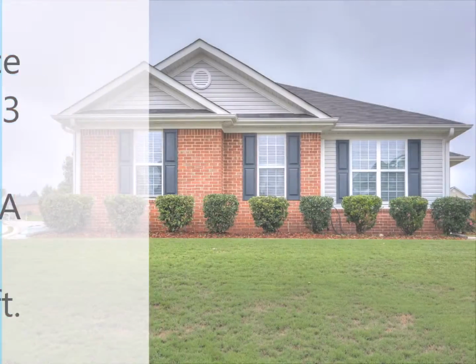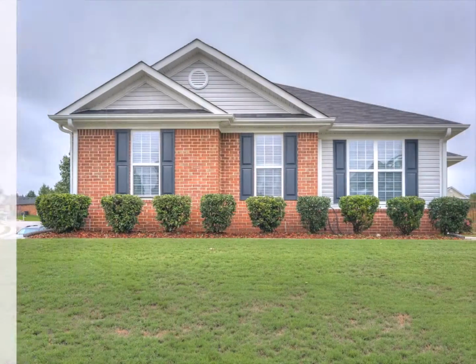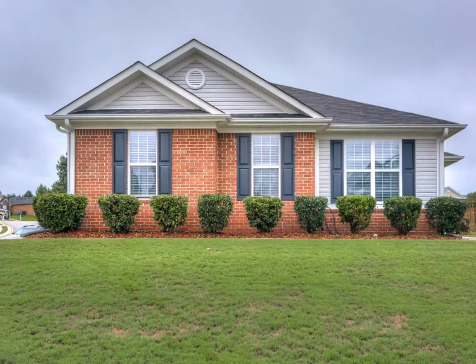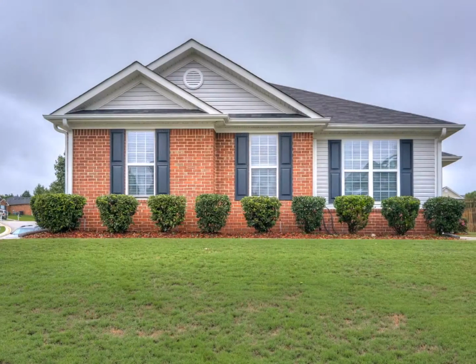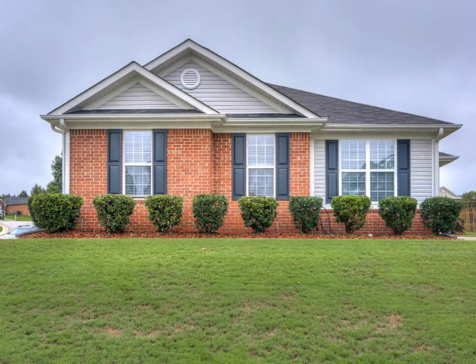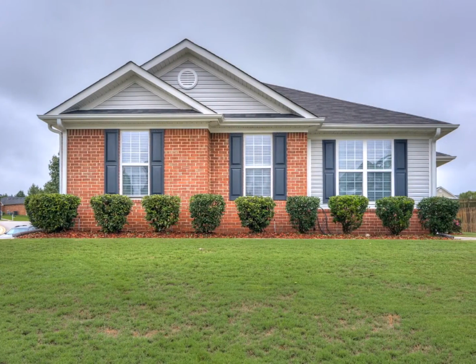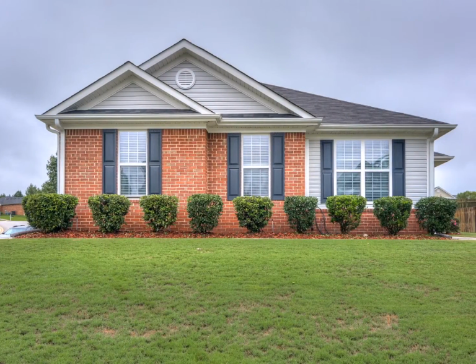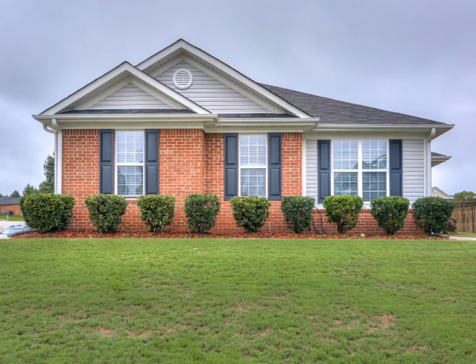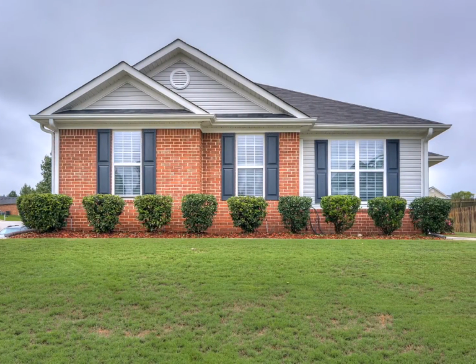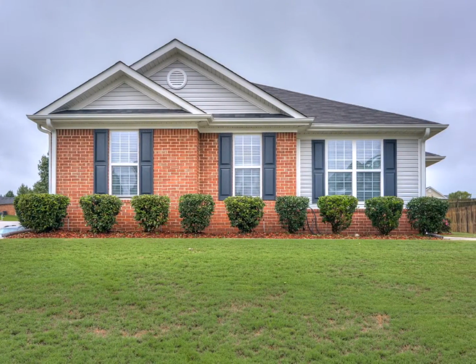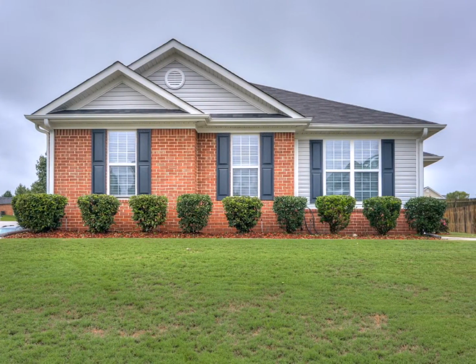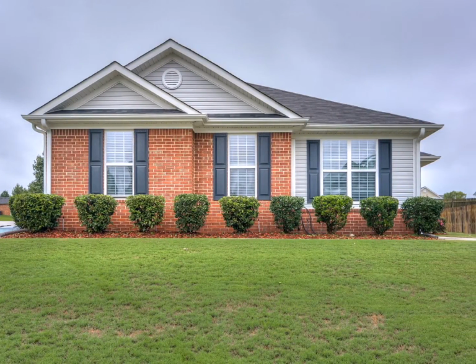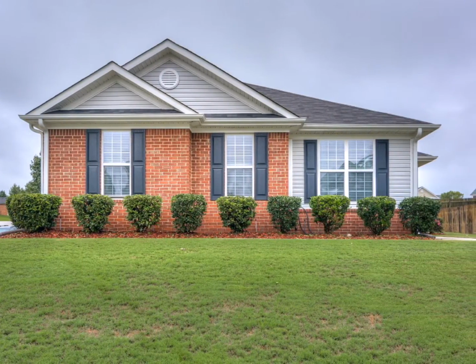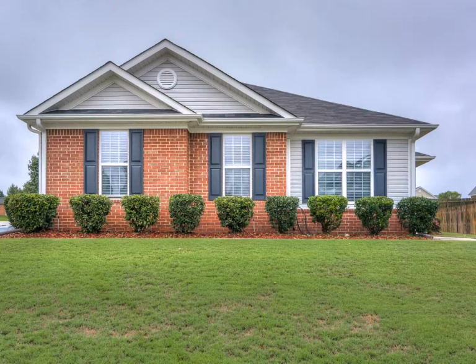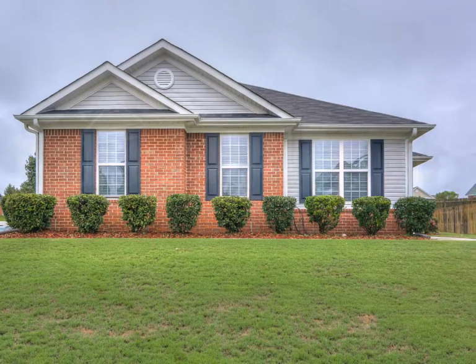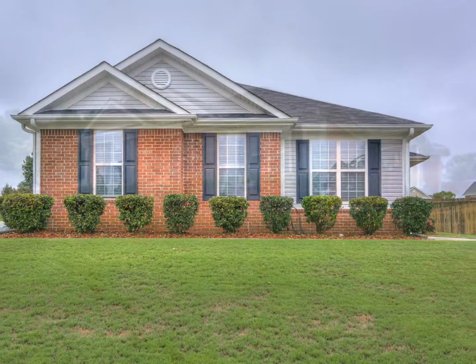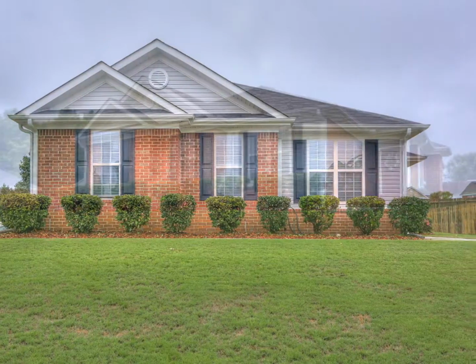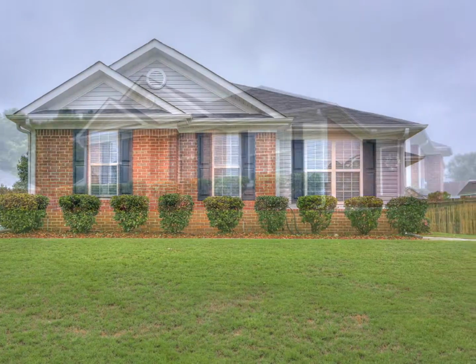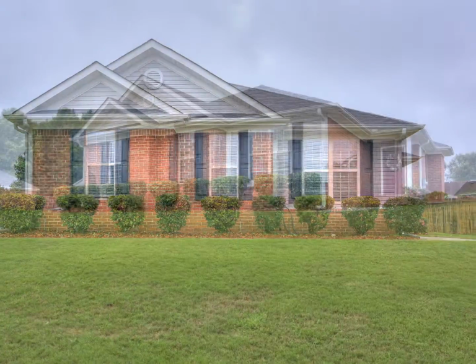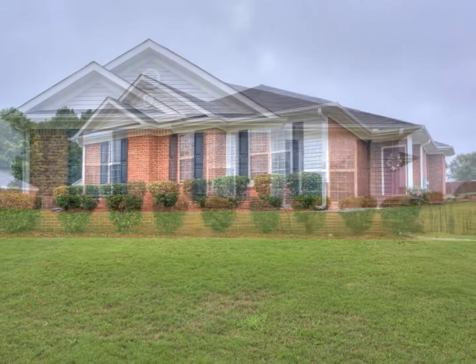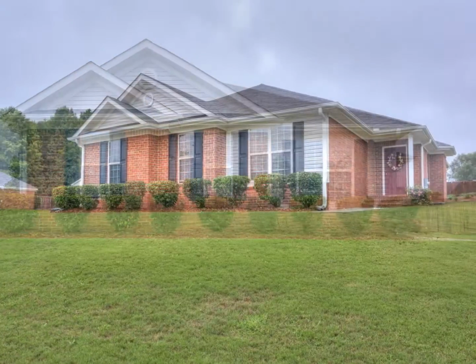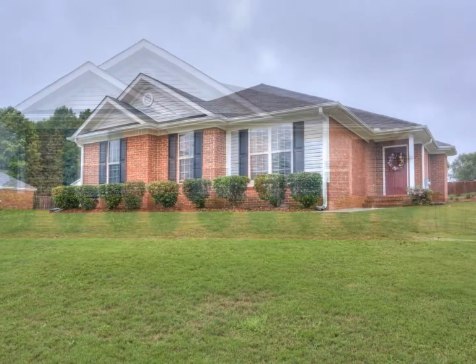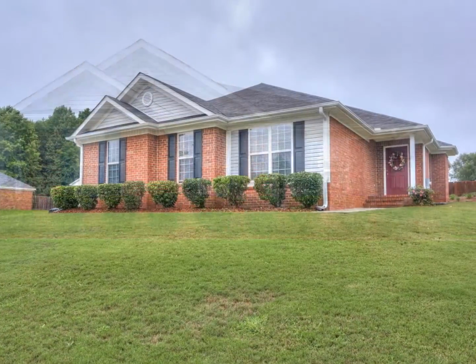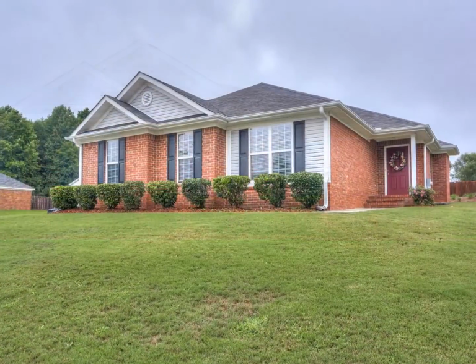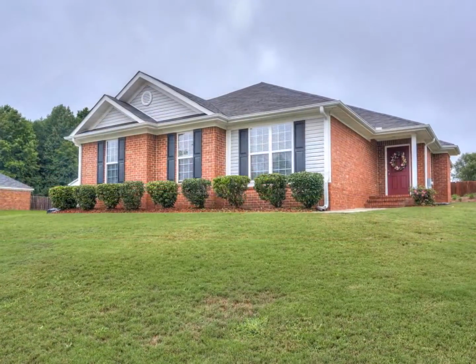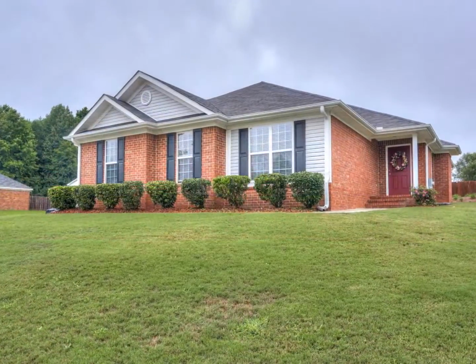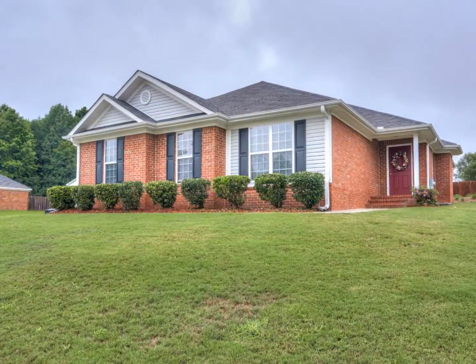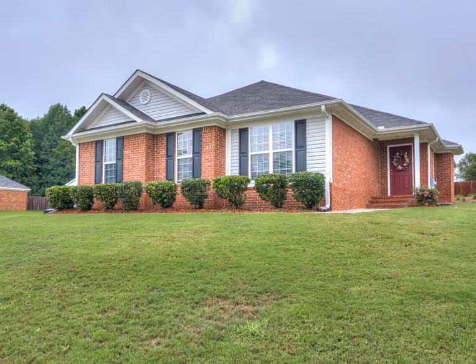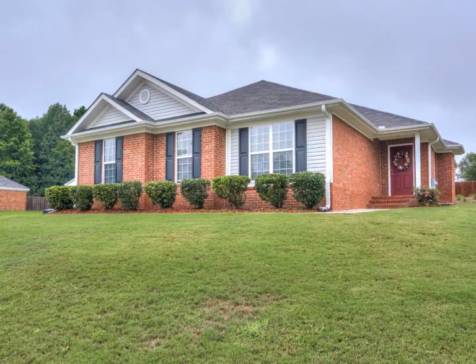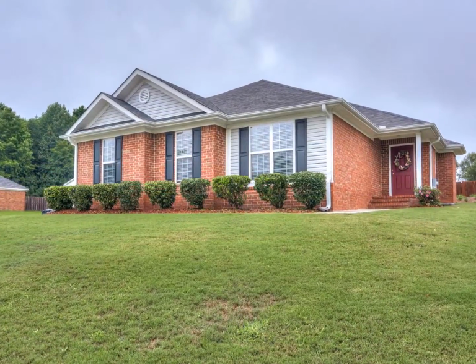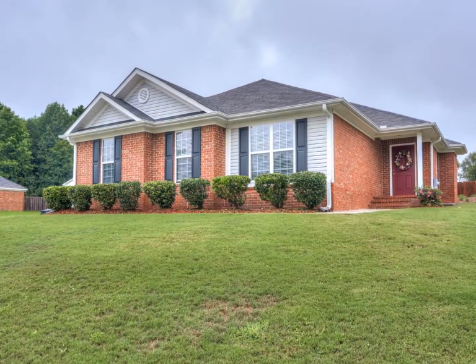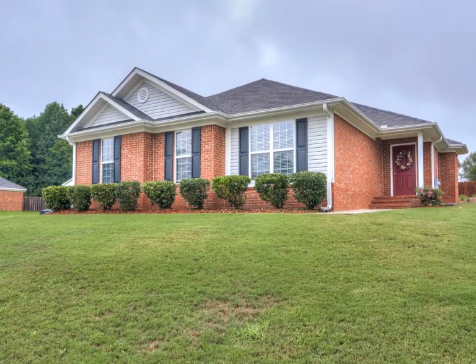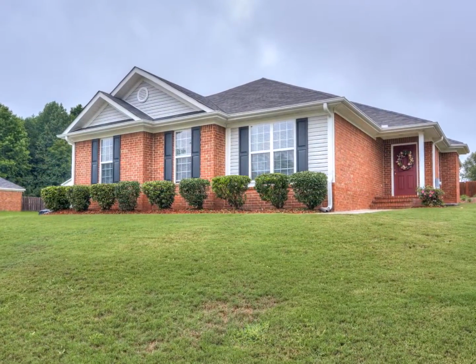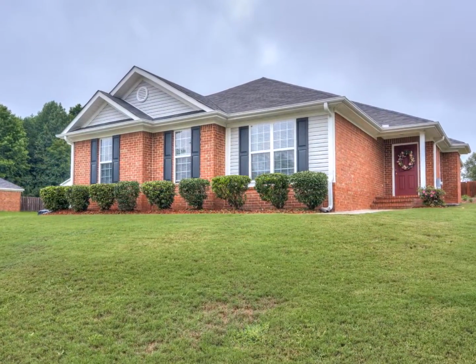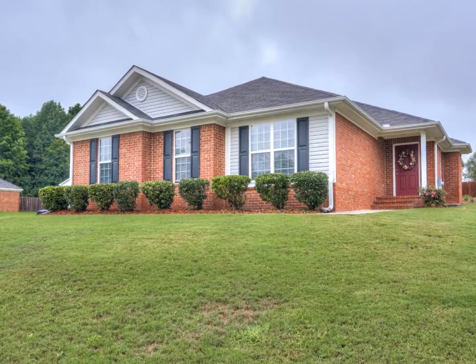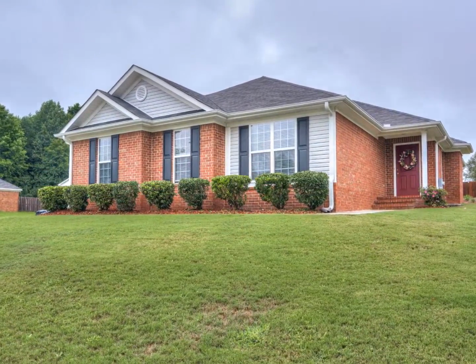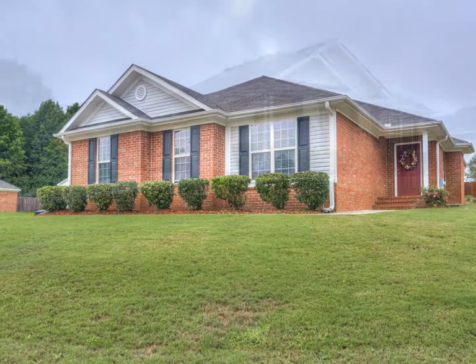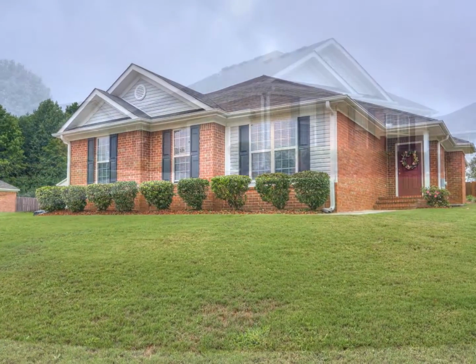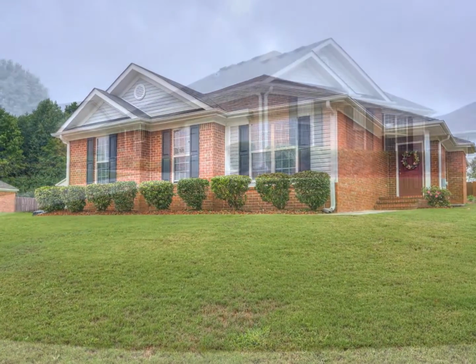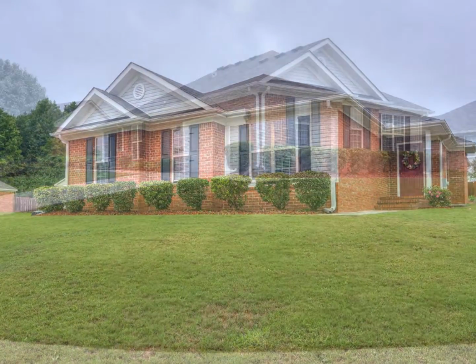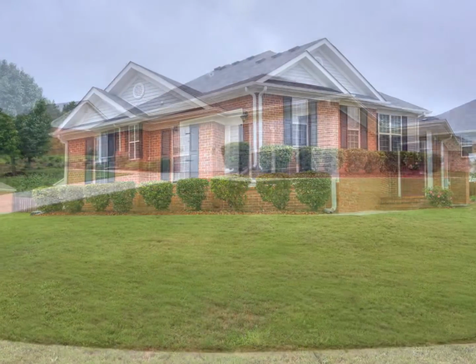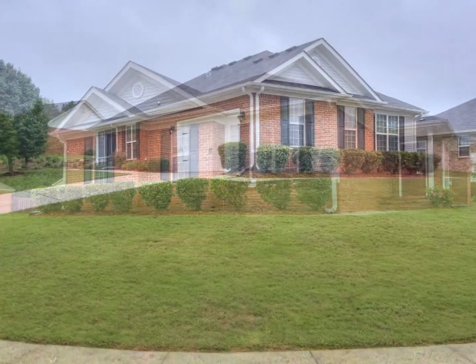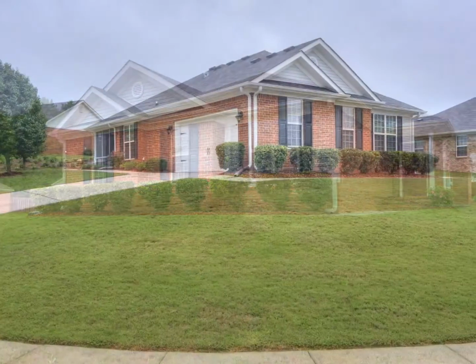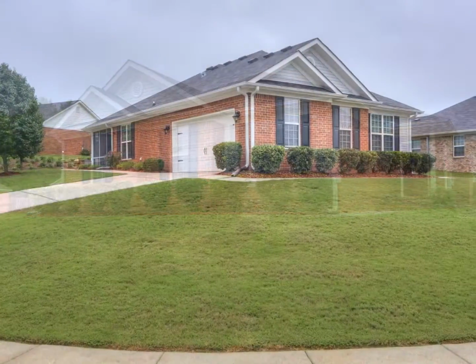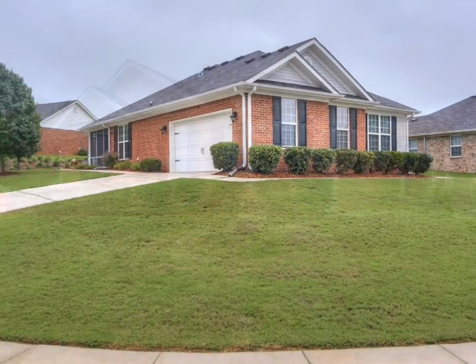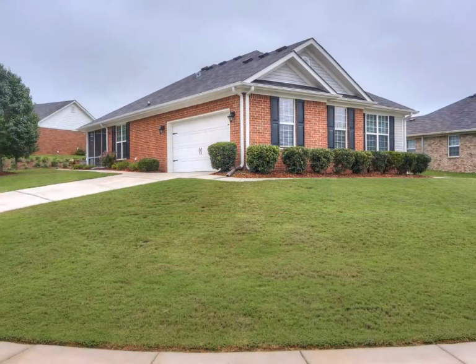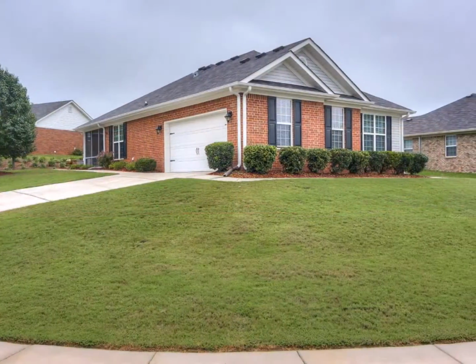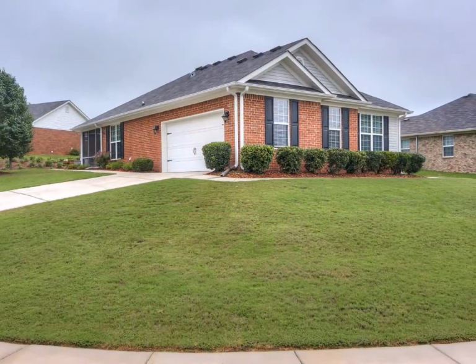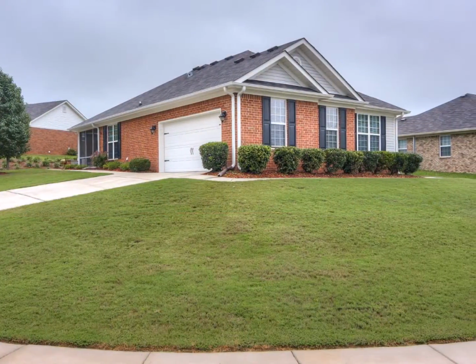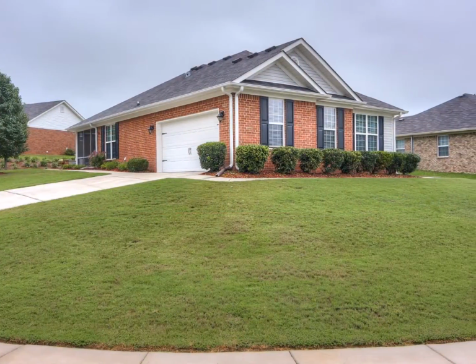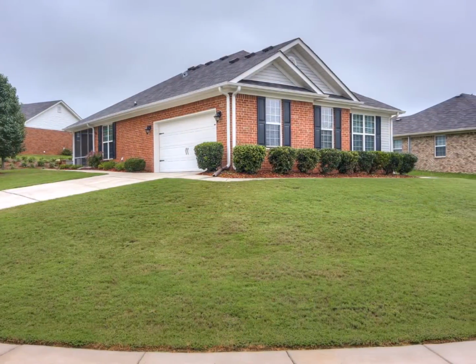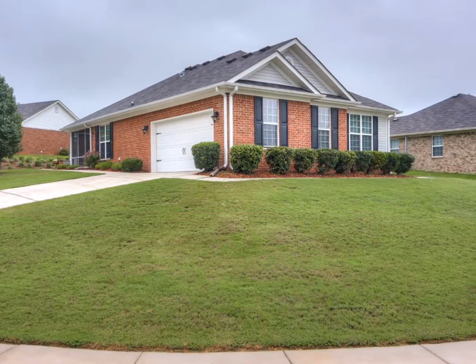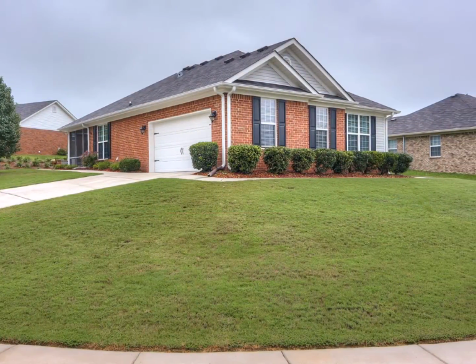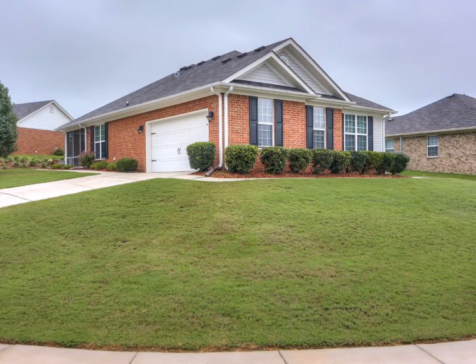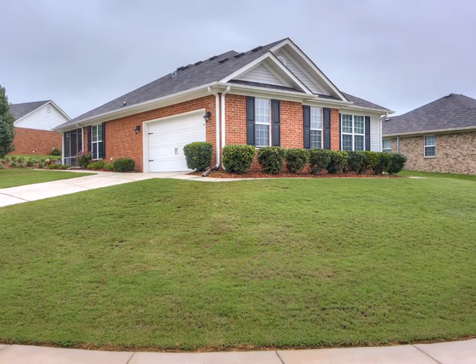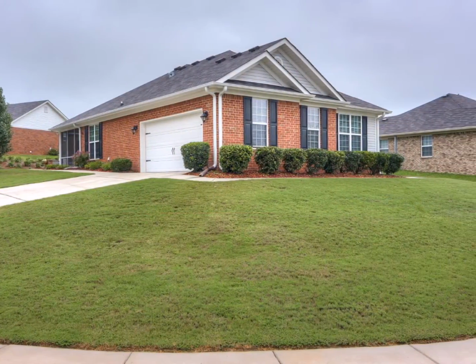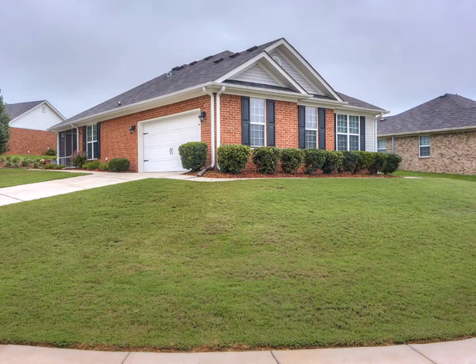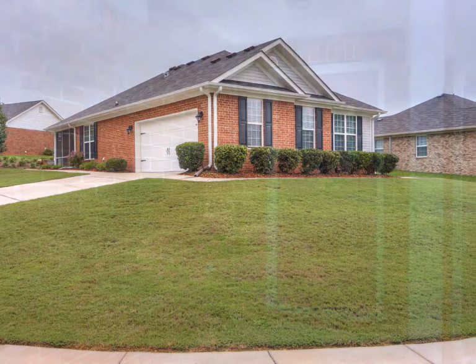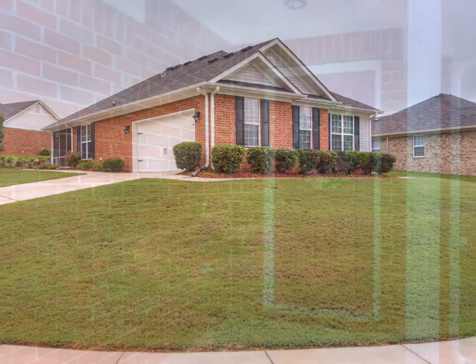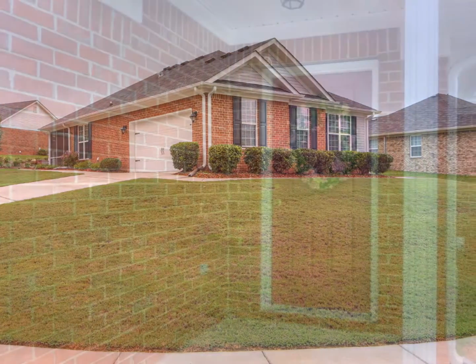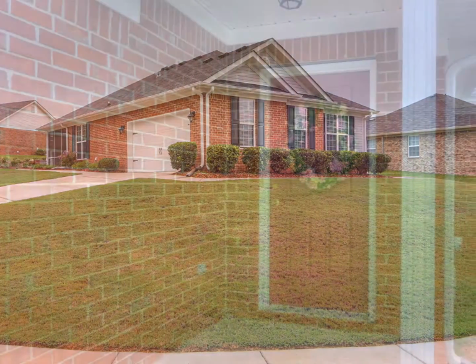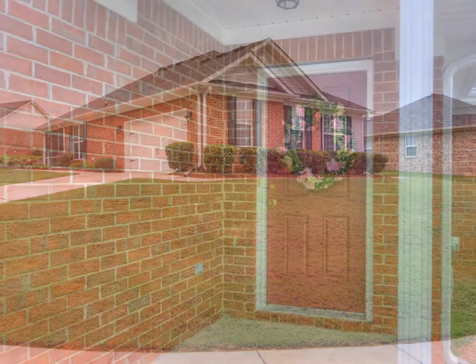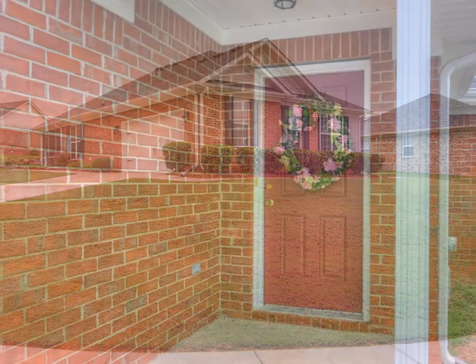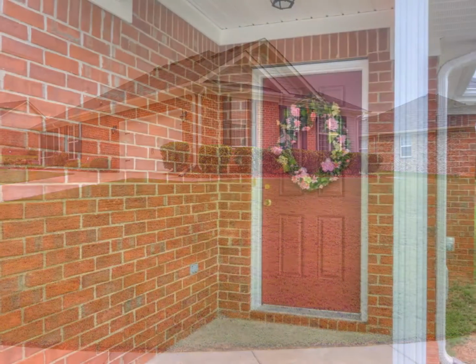This beautiful three-bedroom, two-bathroom Grovetown home is situated on a large corner lot with a two-car garage.